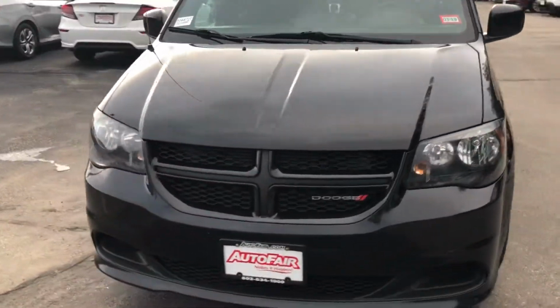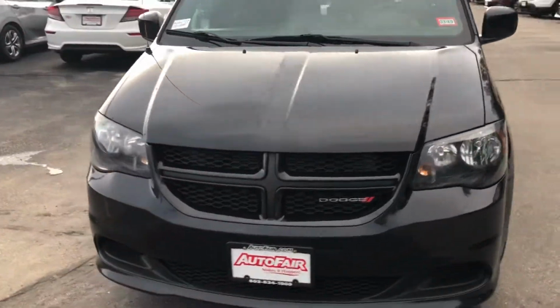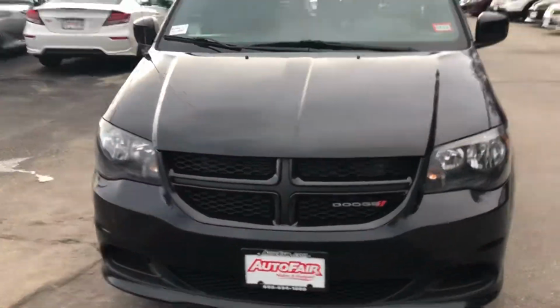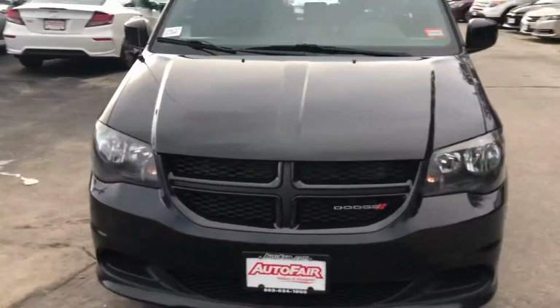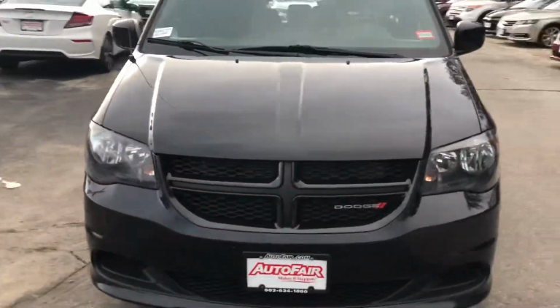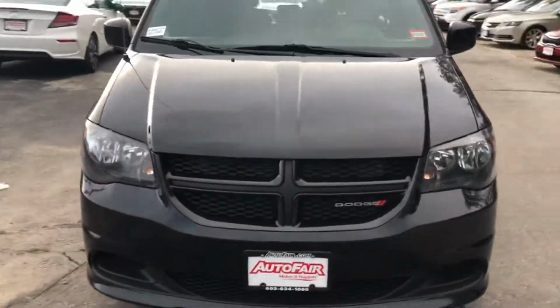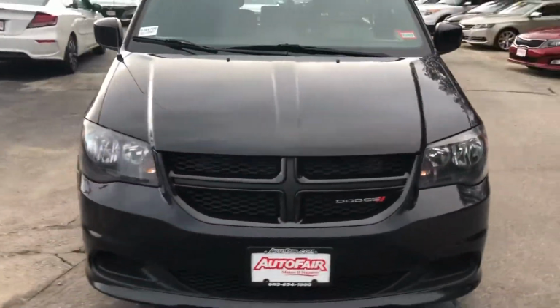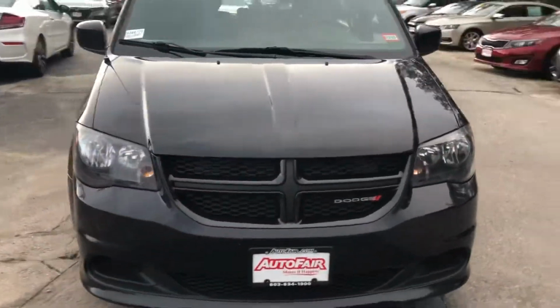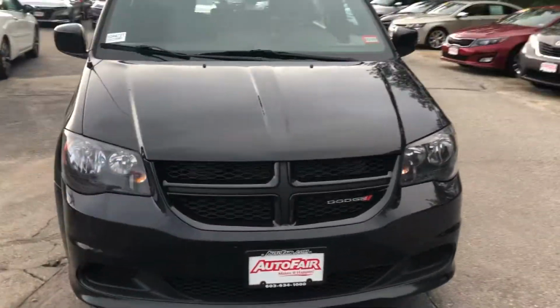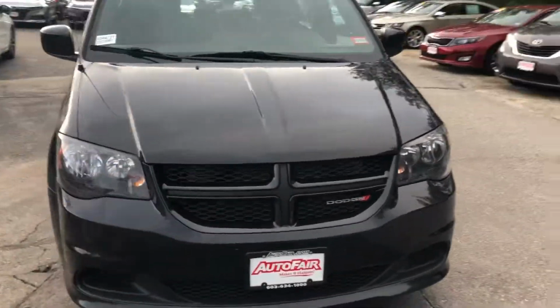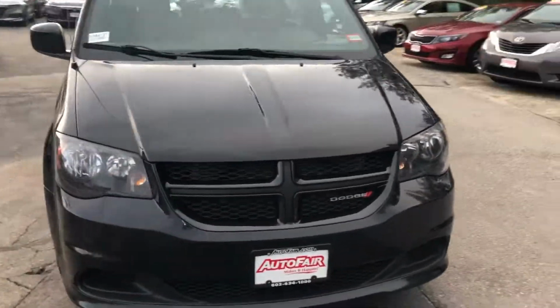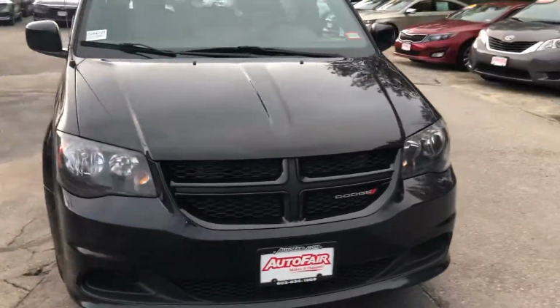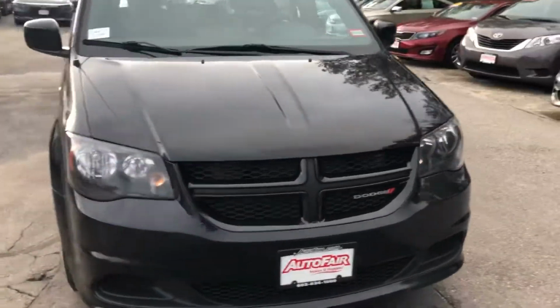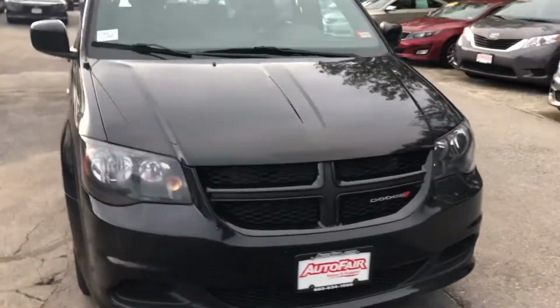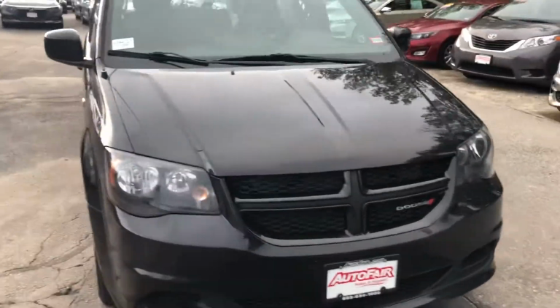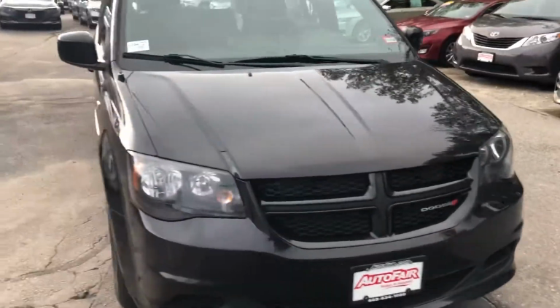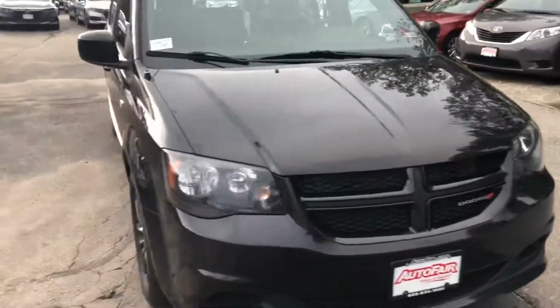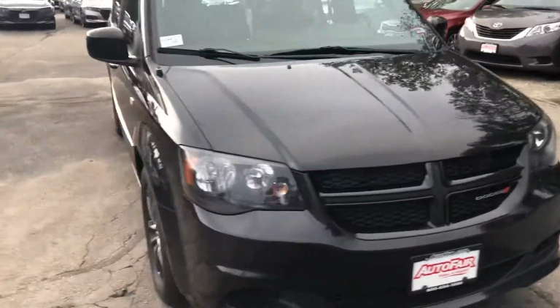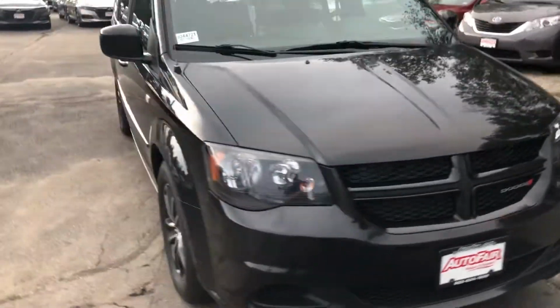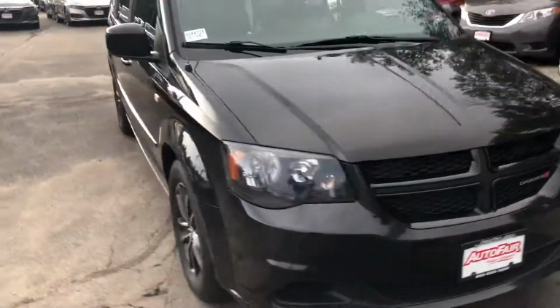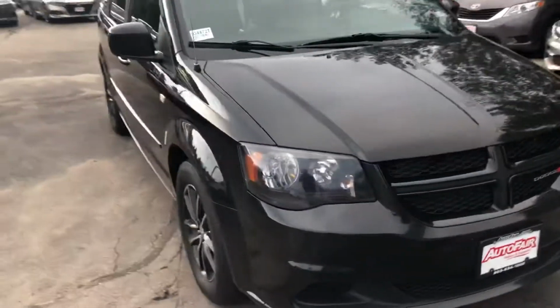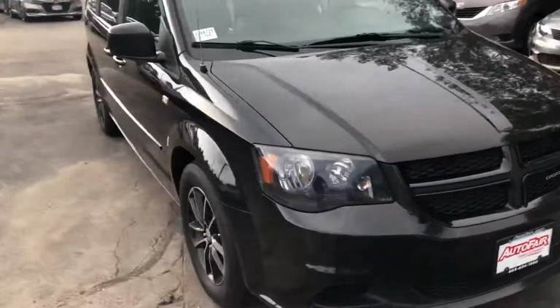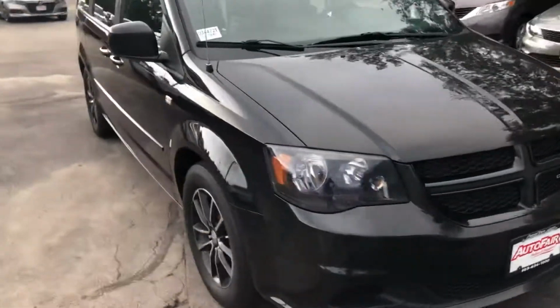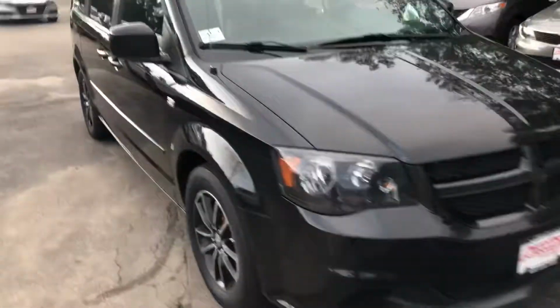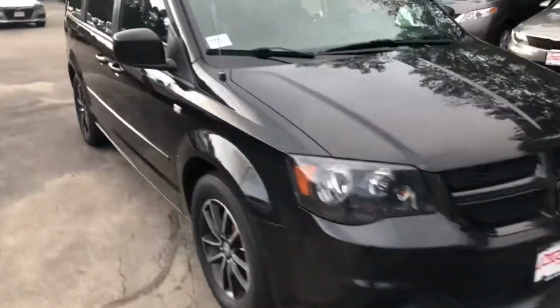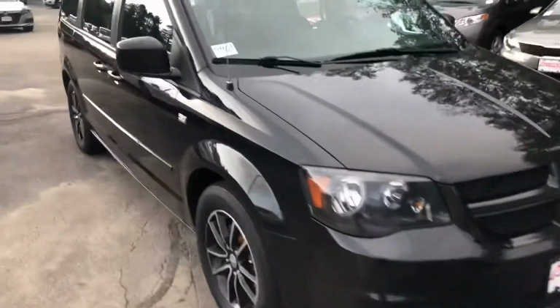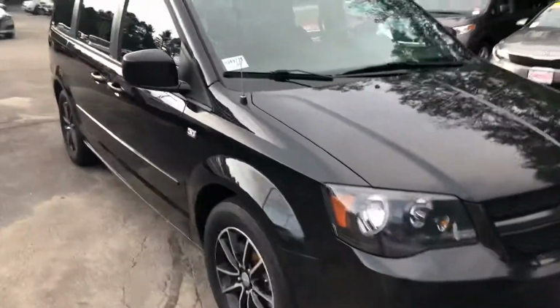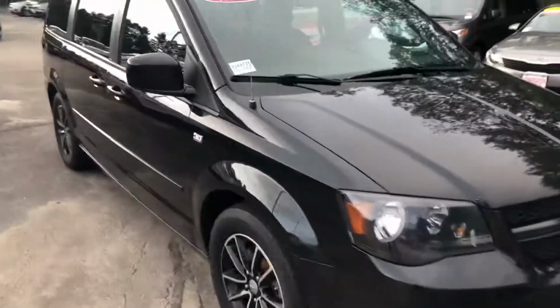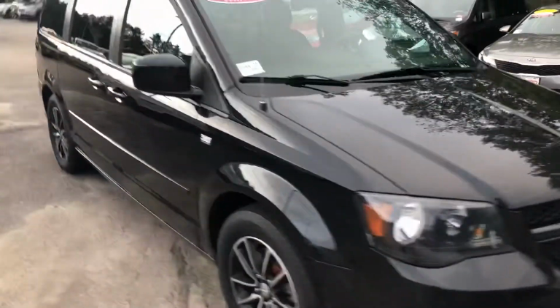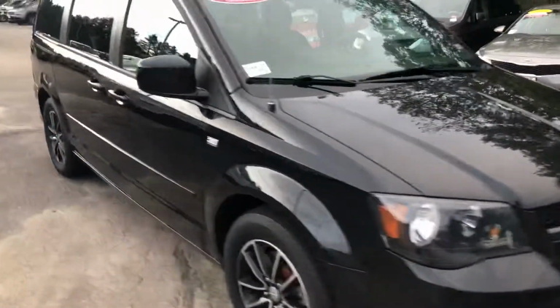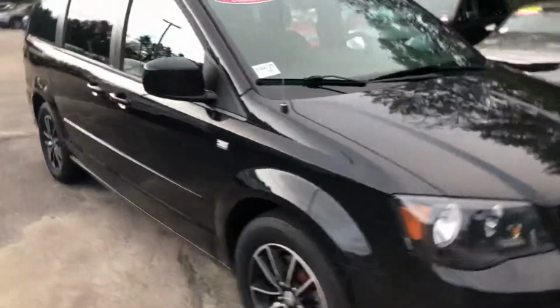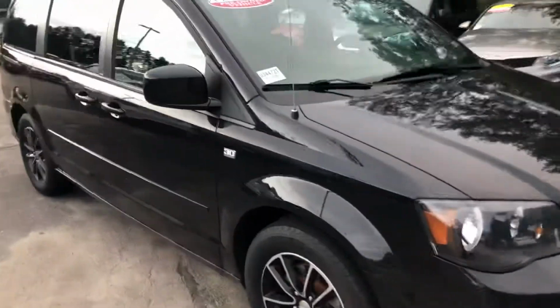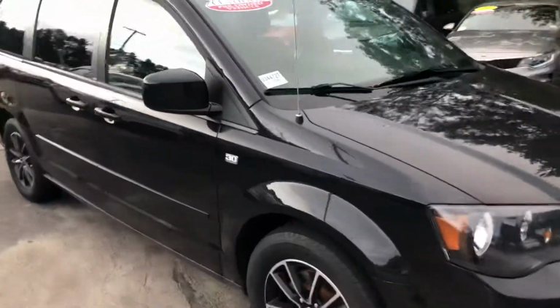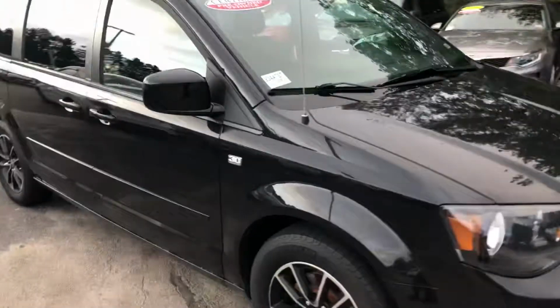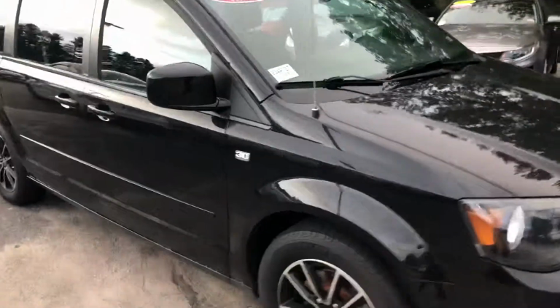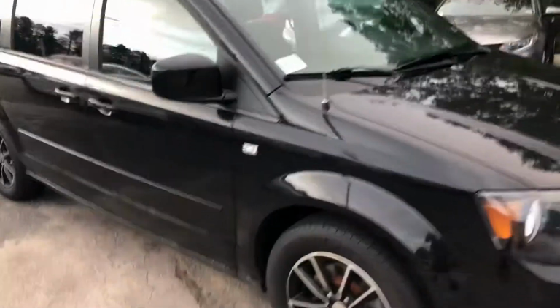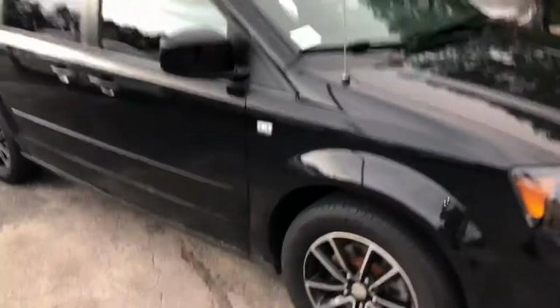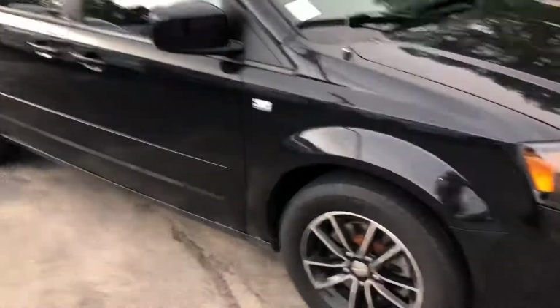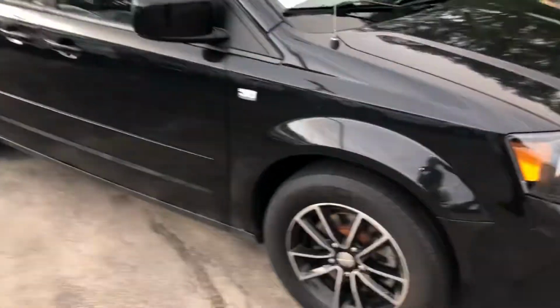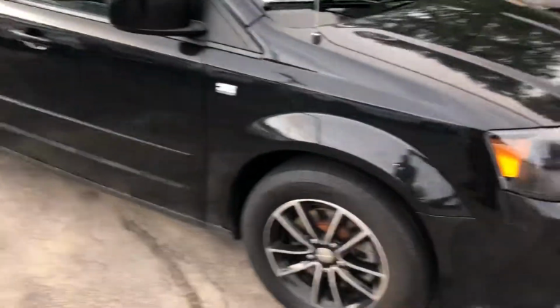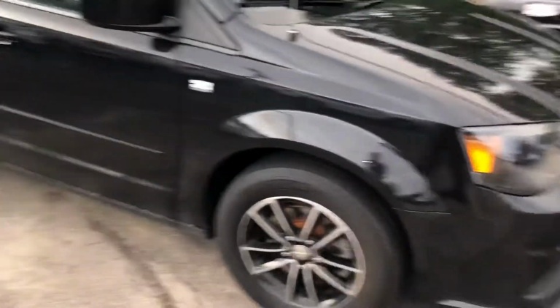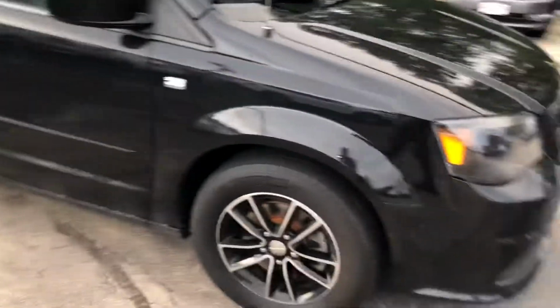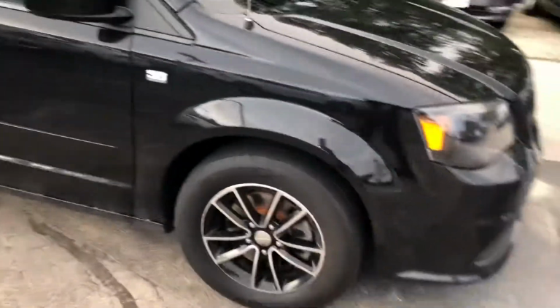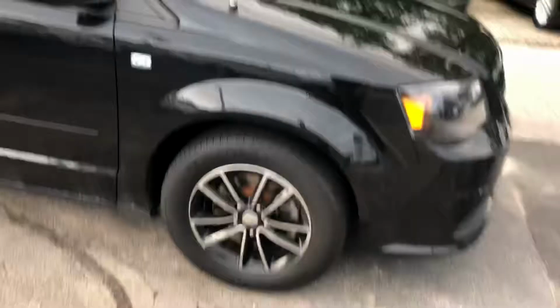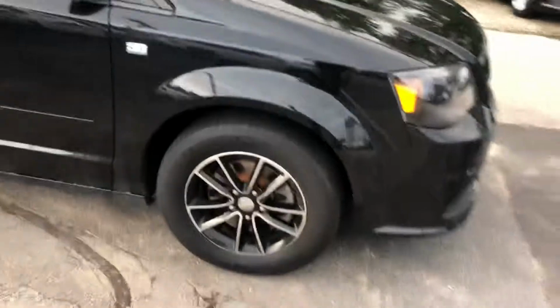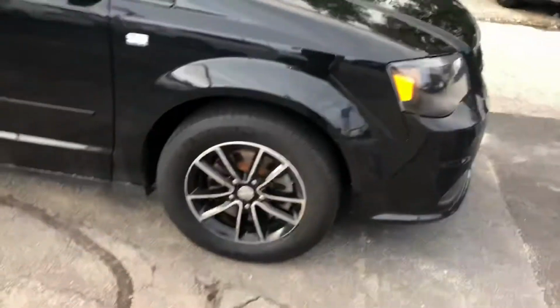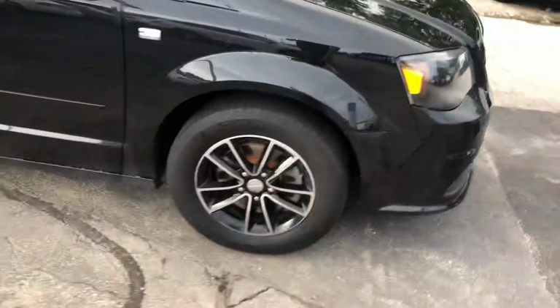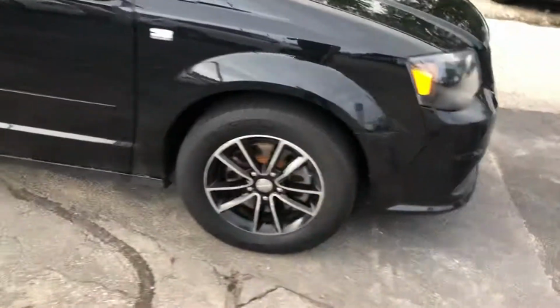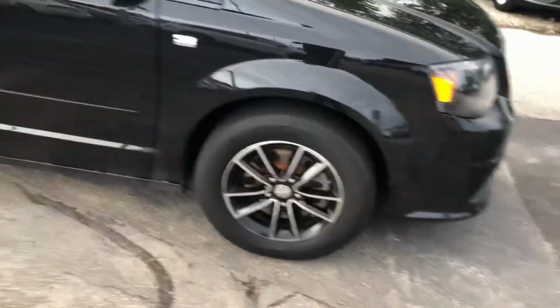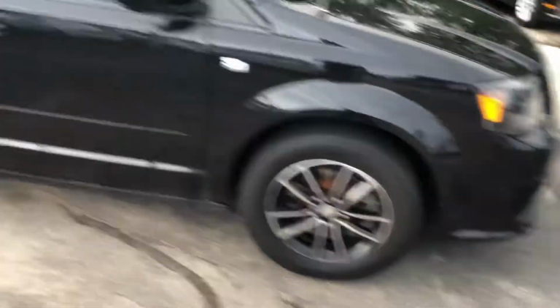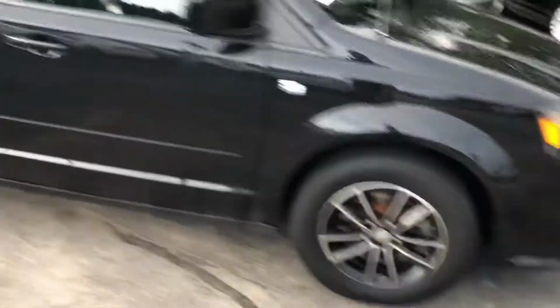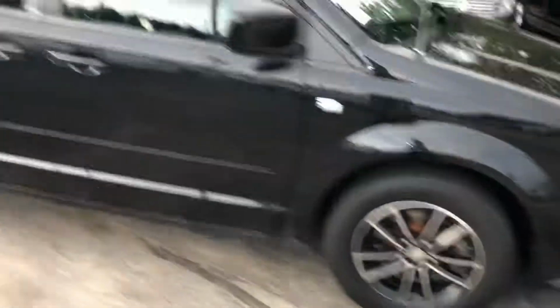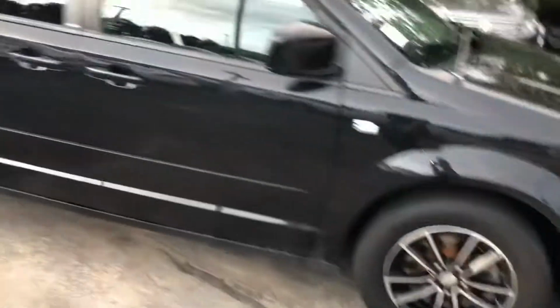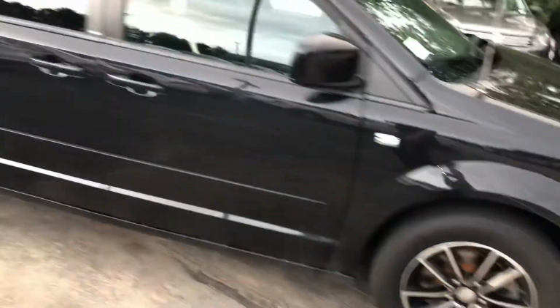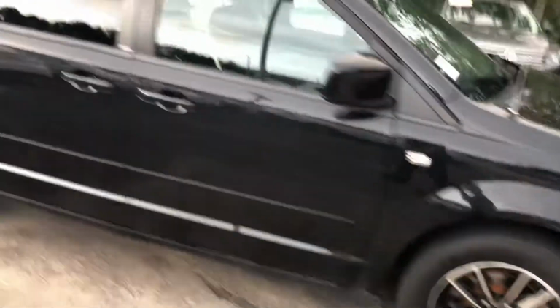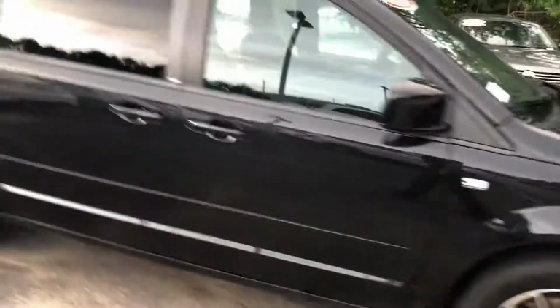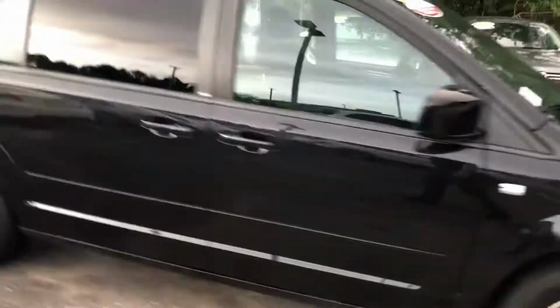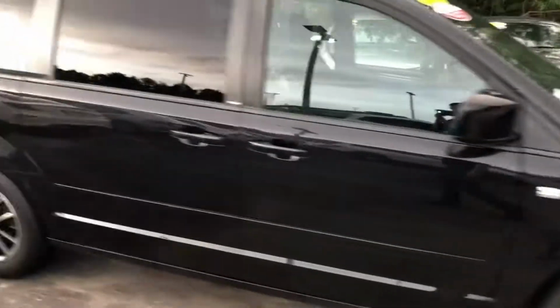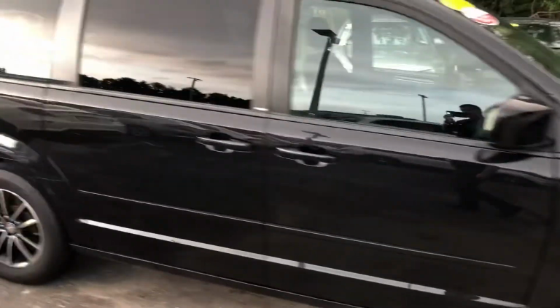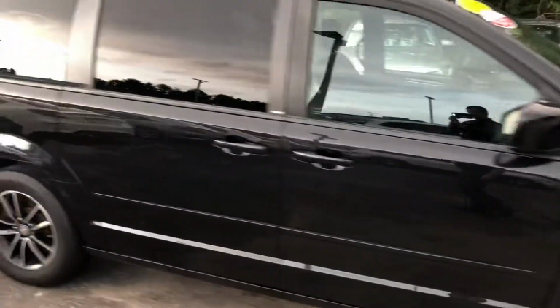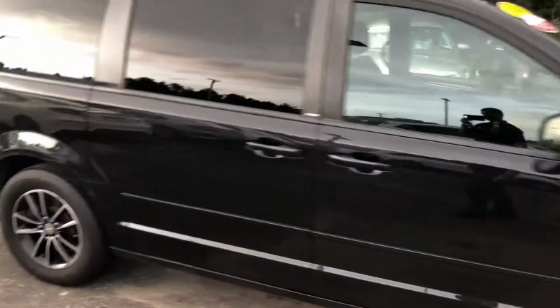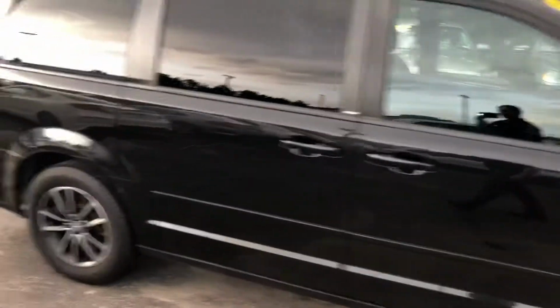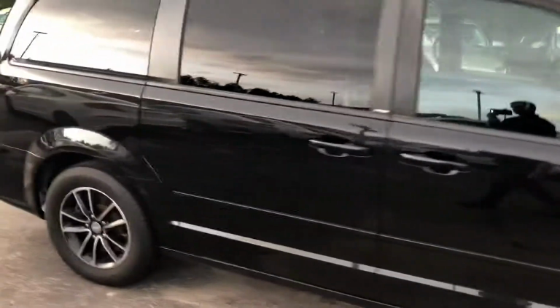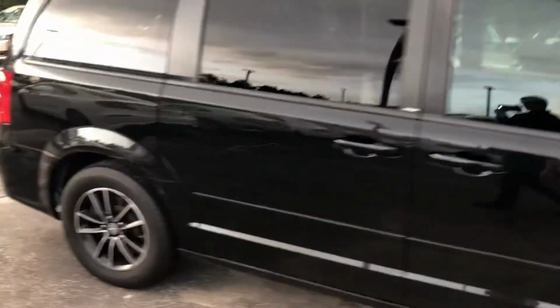This is our 2014 Dodge minivan here. Very beautiful car, has some nice alloy wheels — kind of sporty.